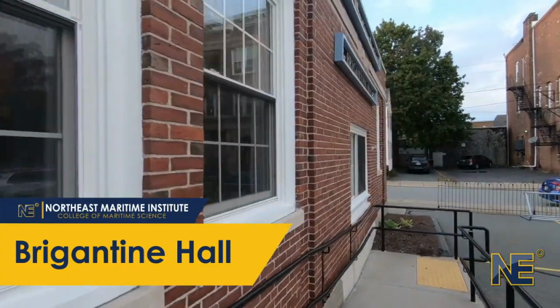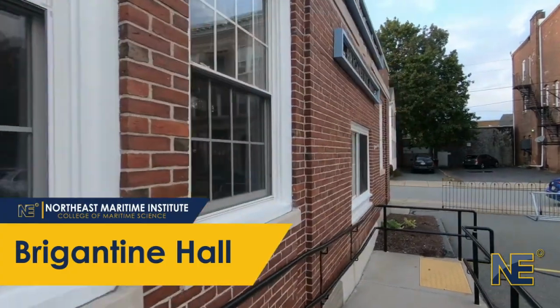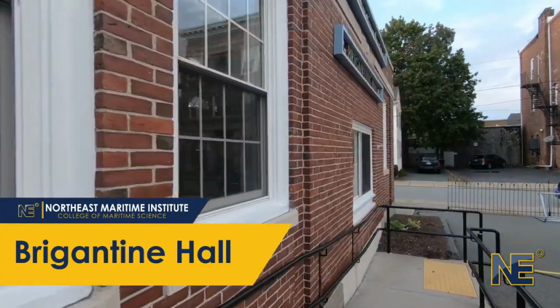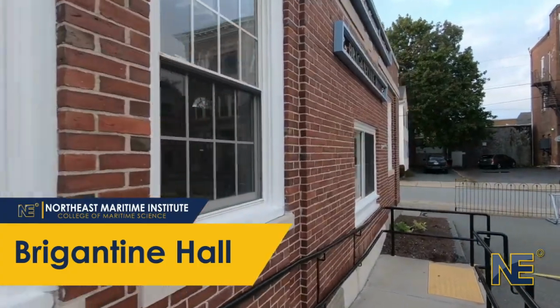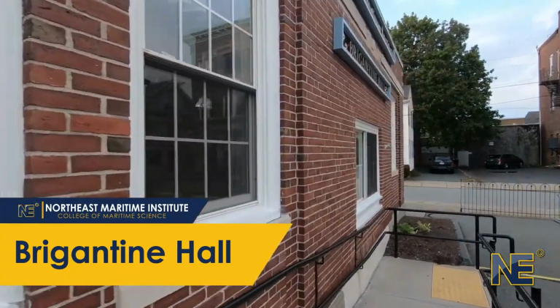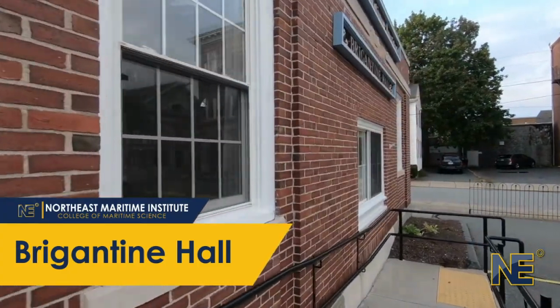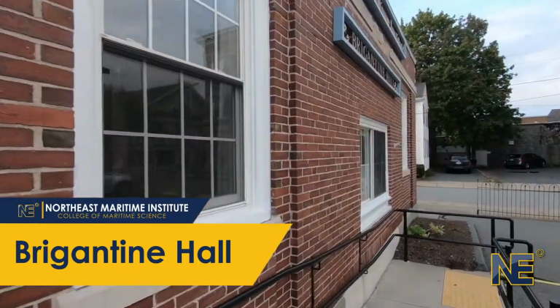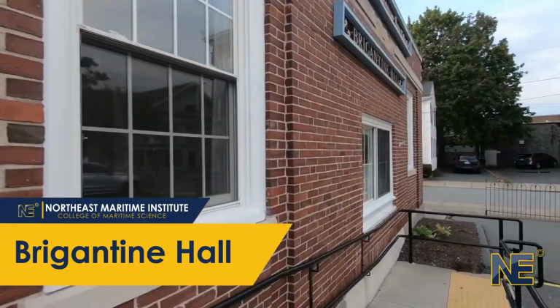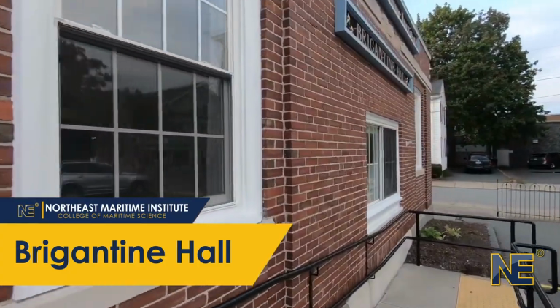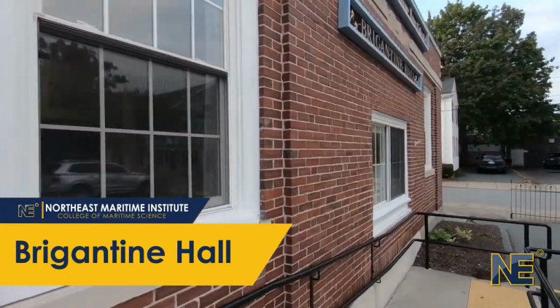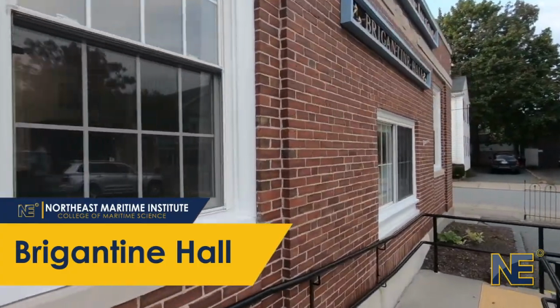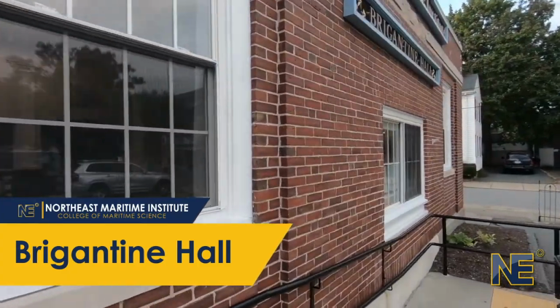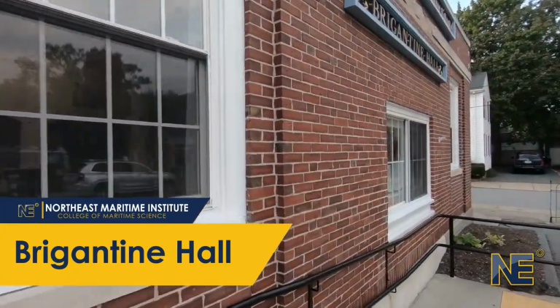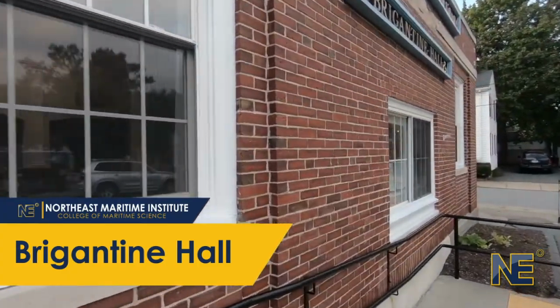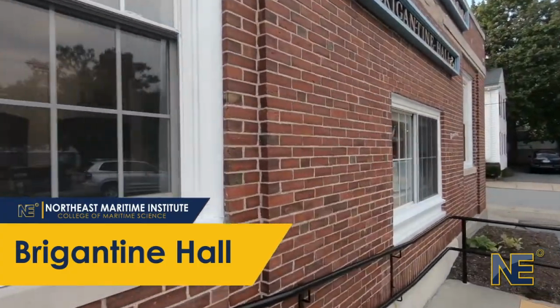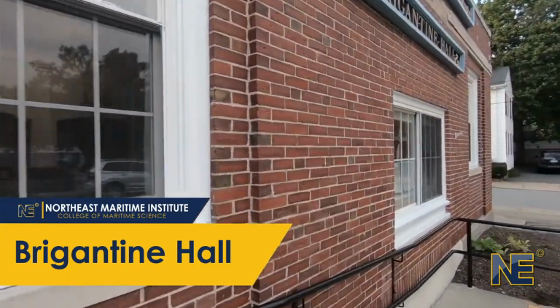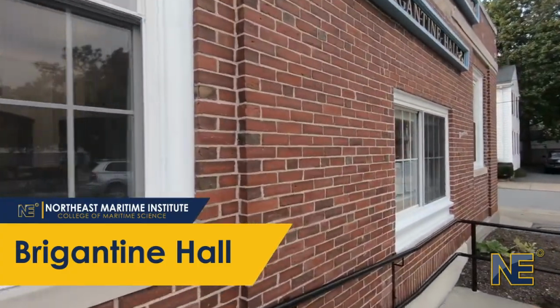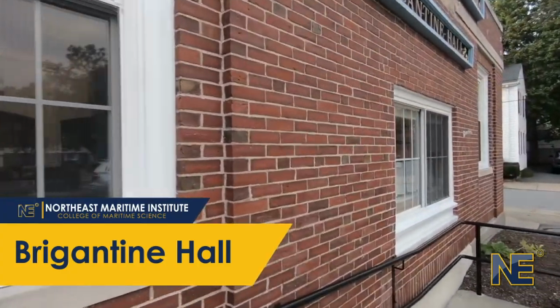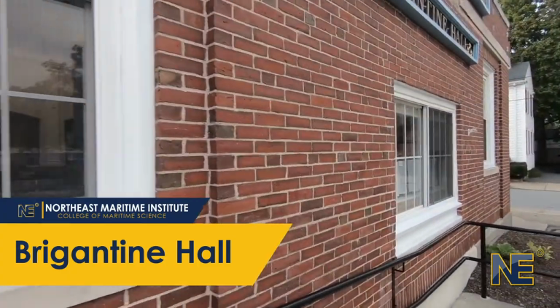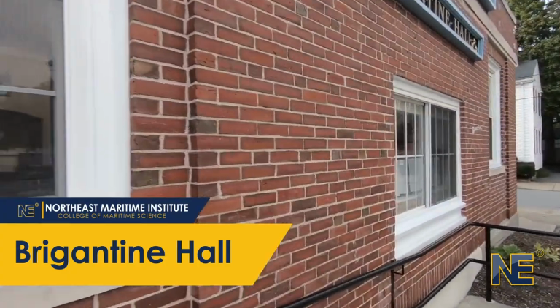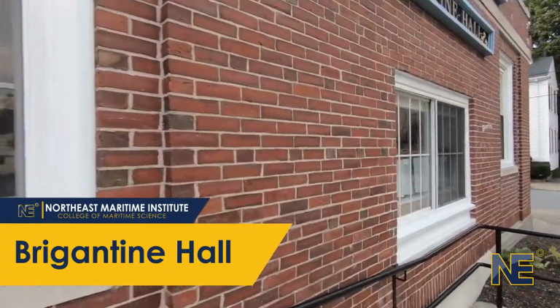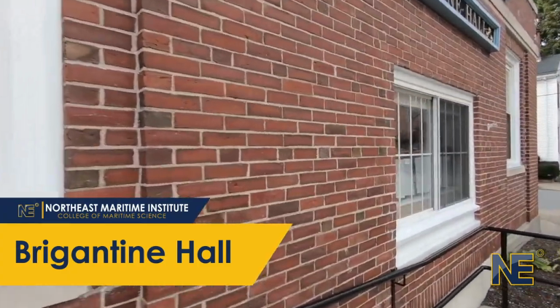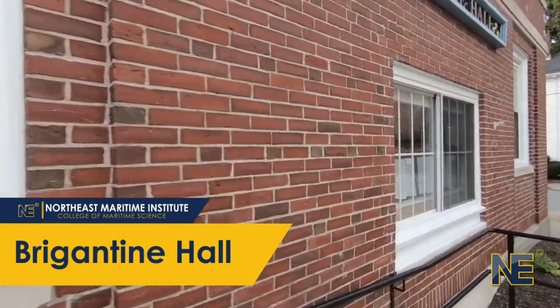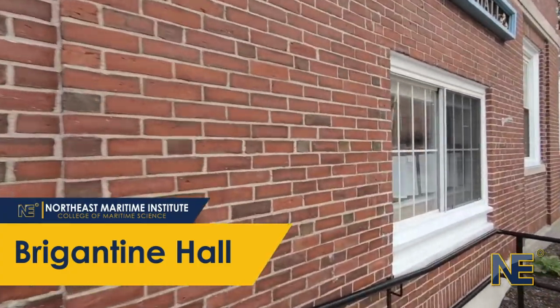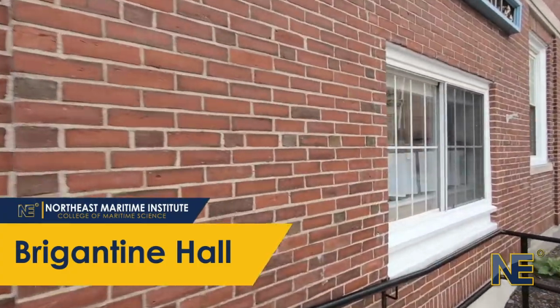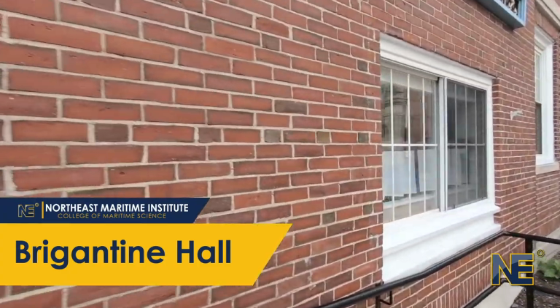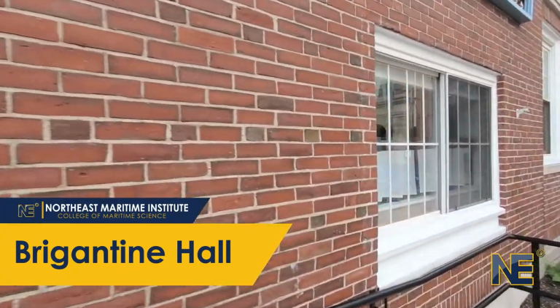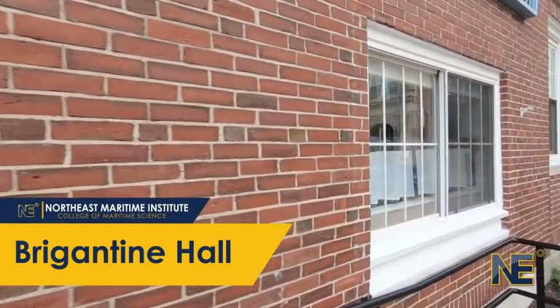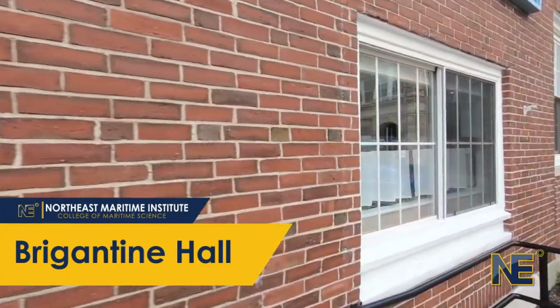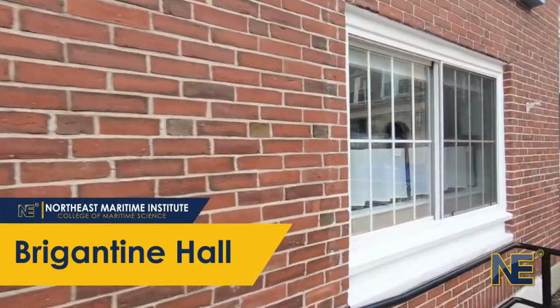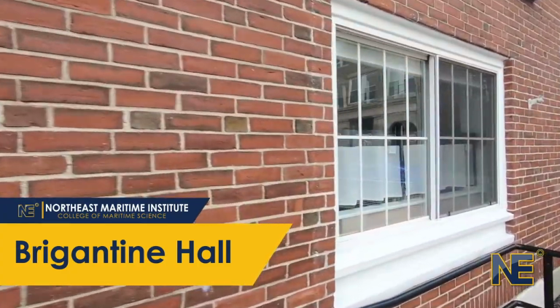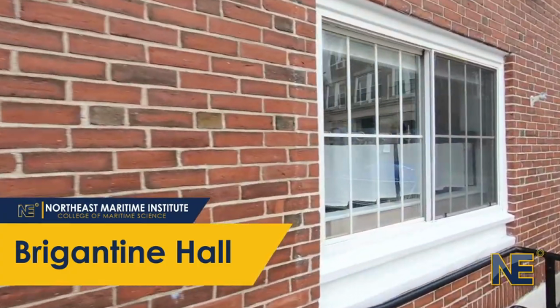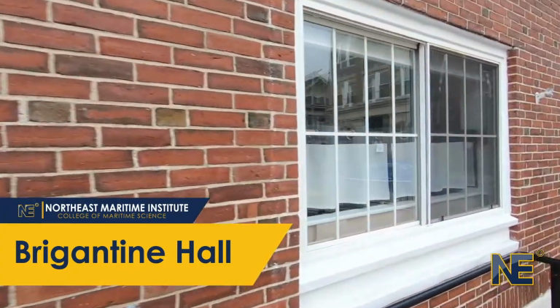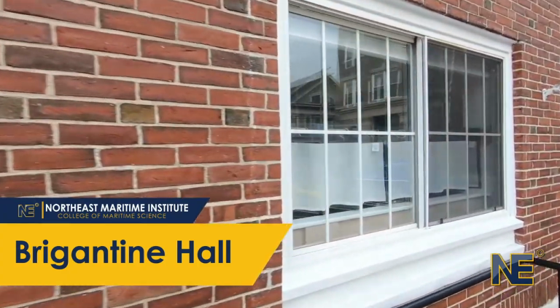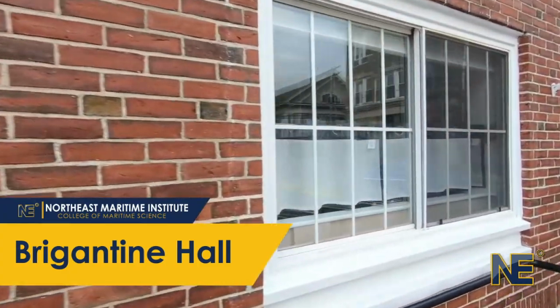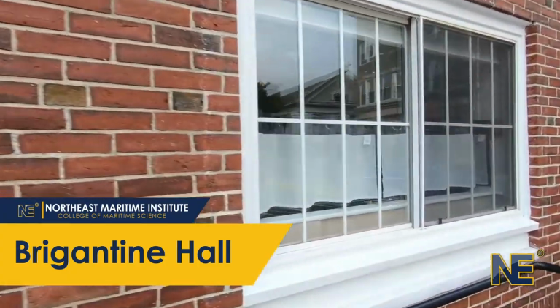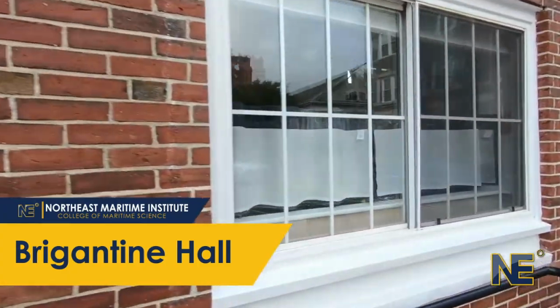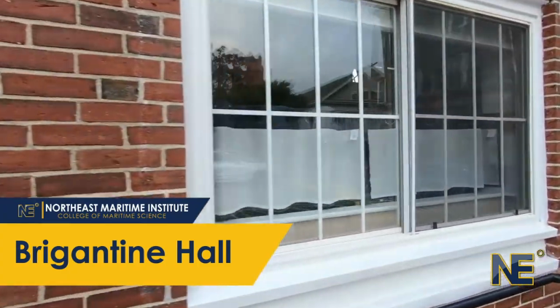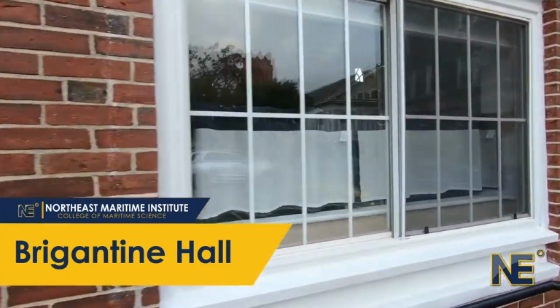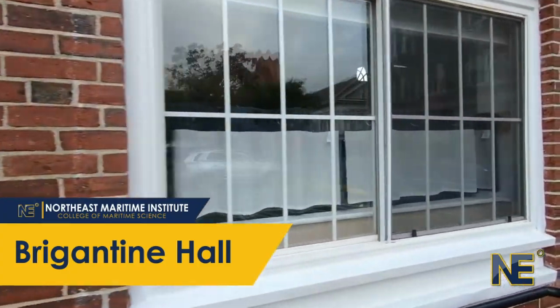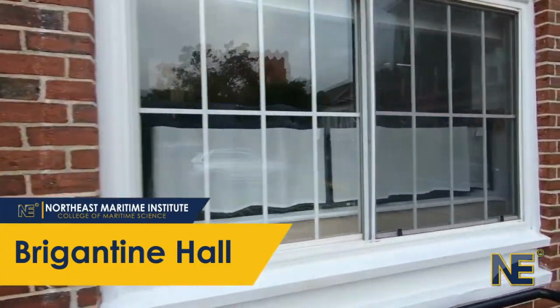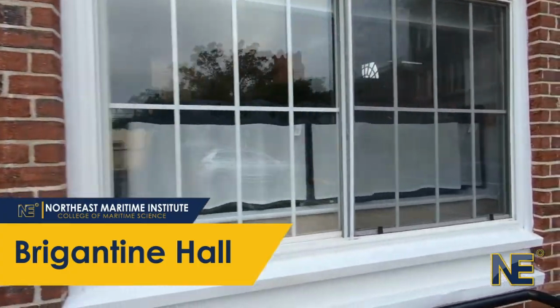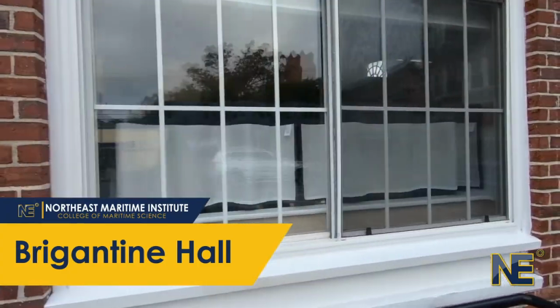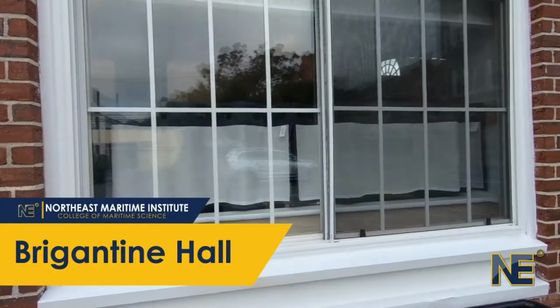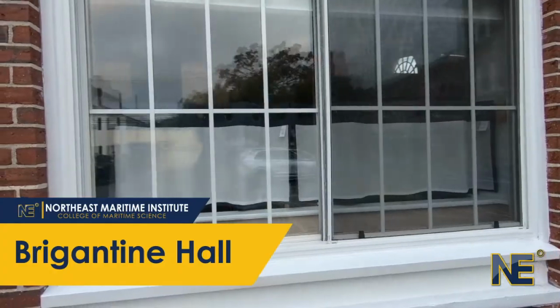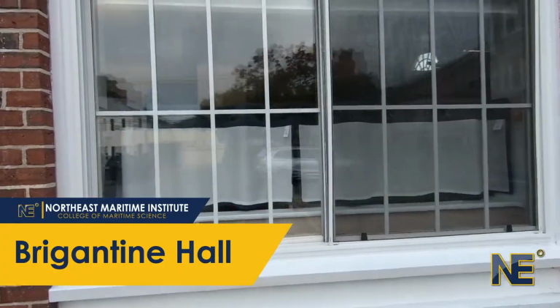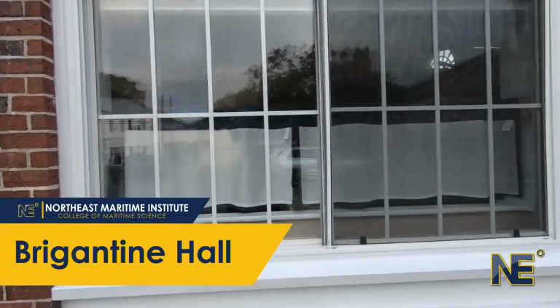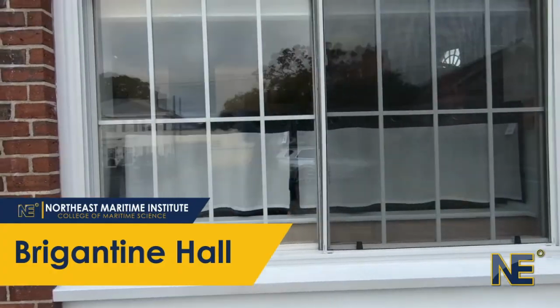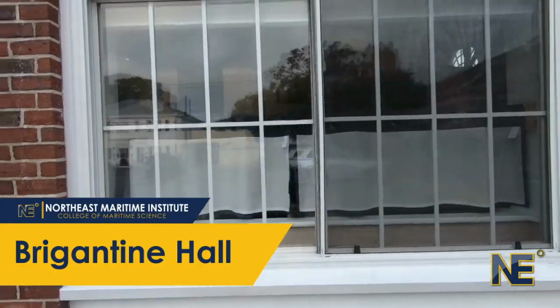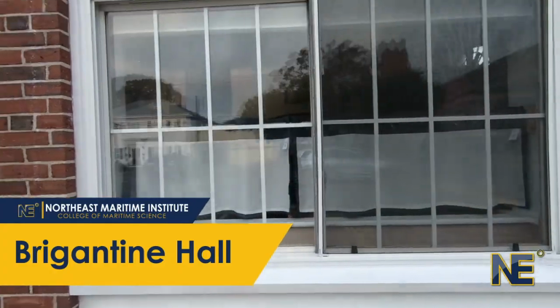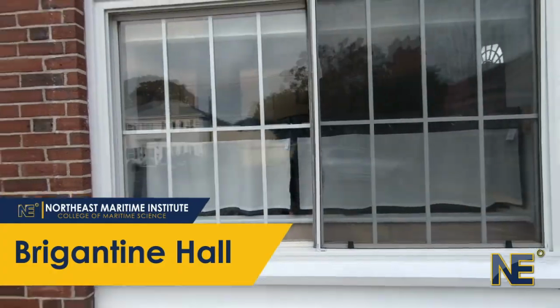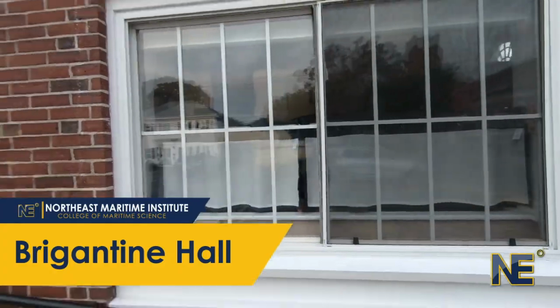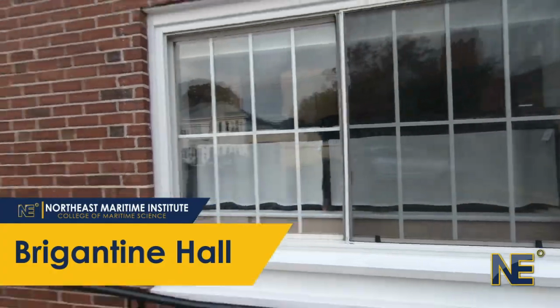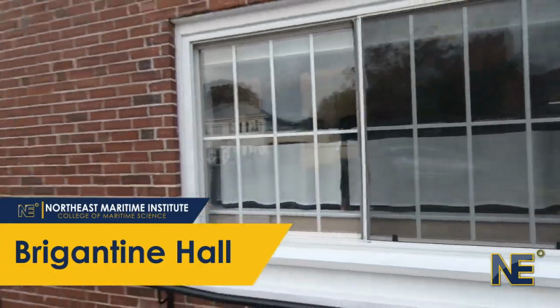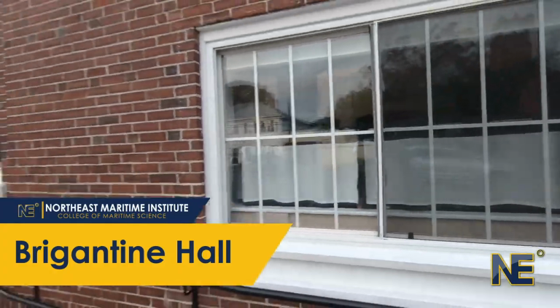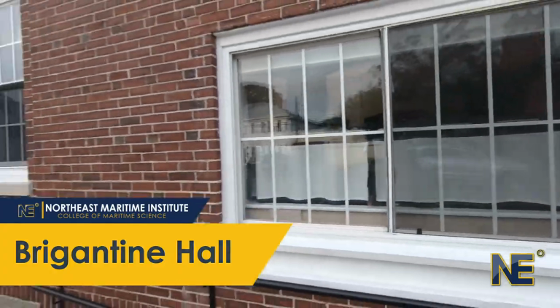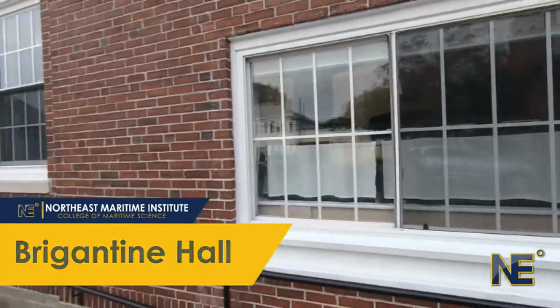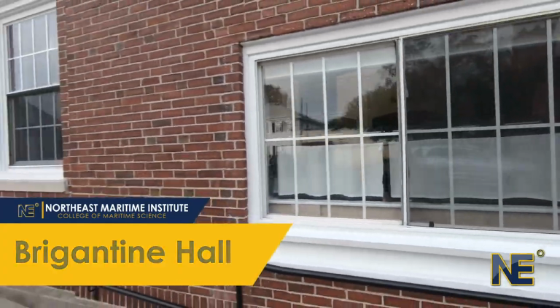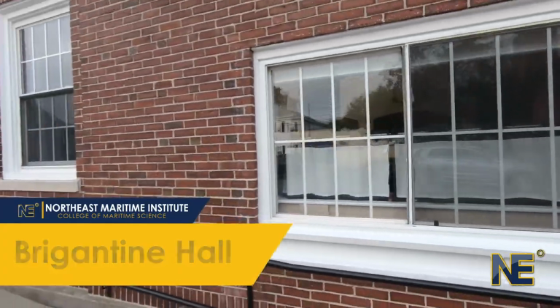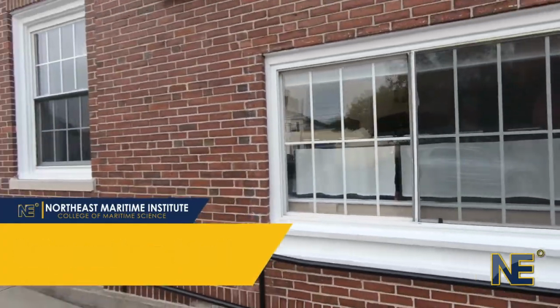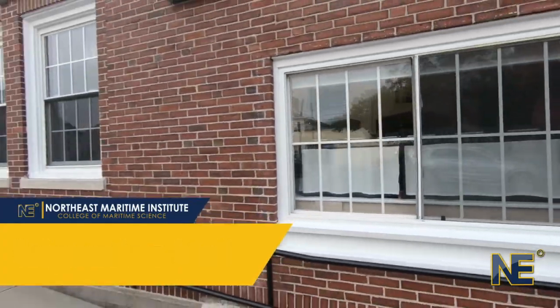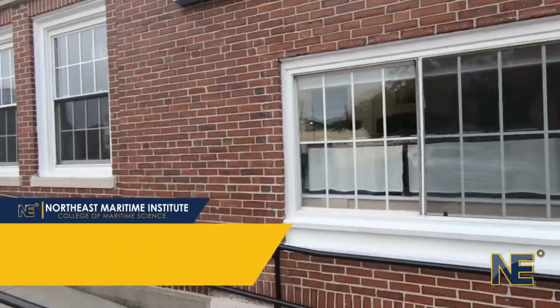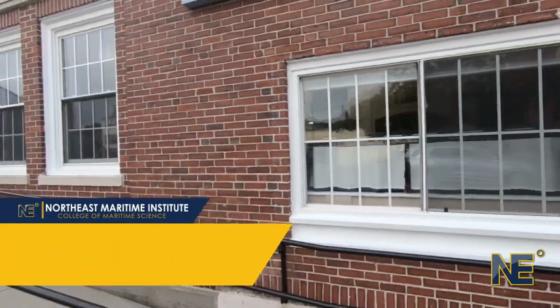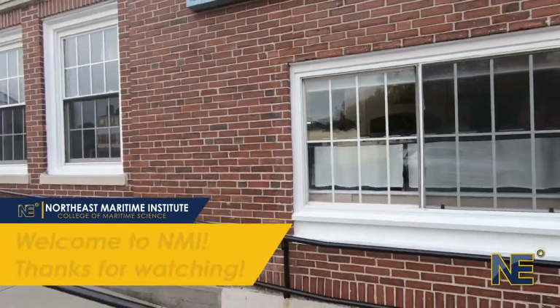Thank you so much for joining us on our virtual tour of Brigantine Hall. We hope to see you soon as a member of the NMI community.